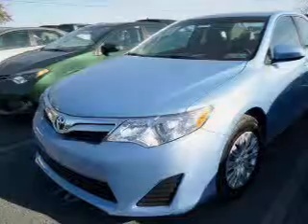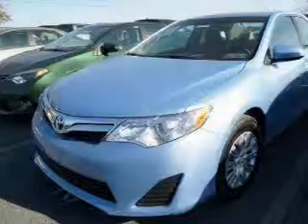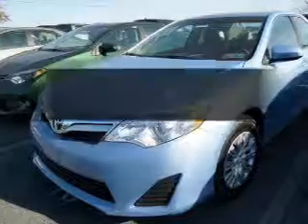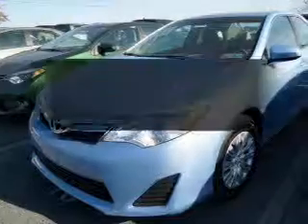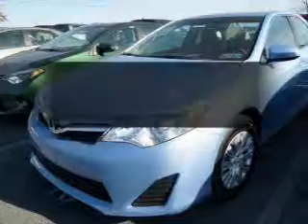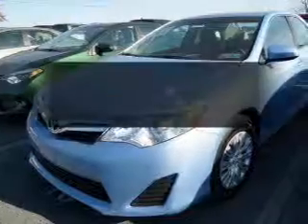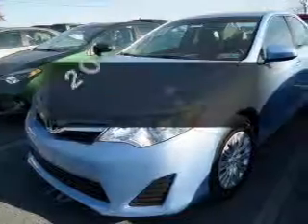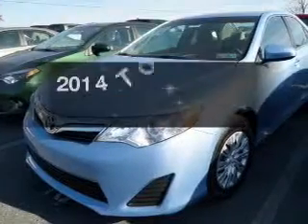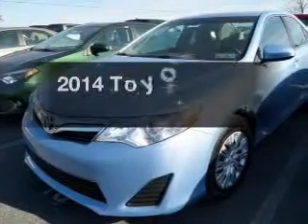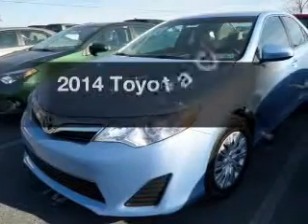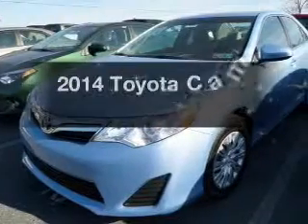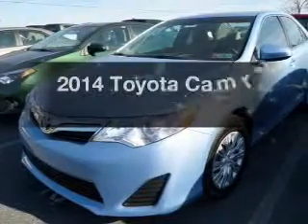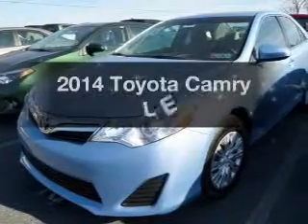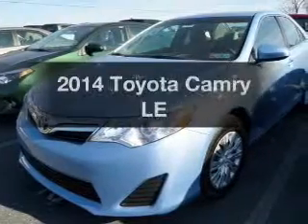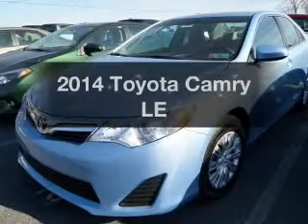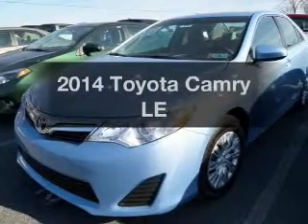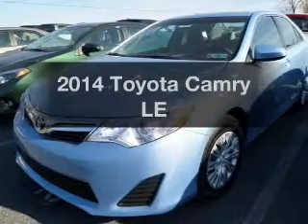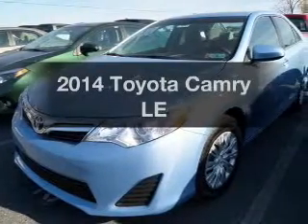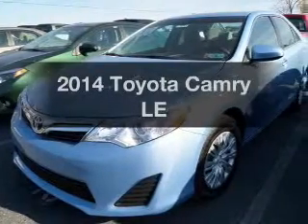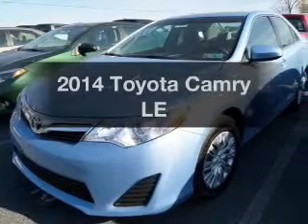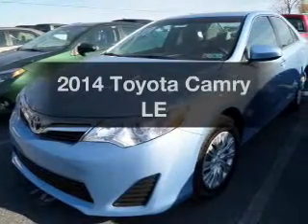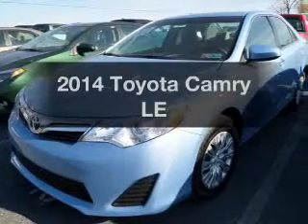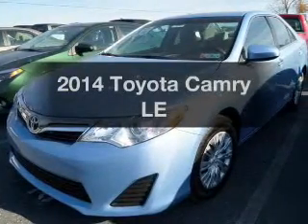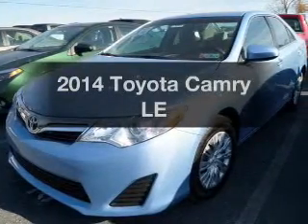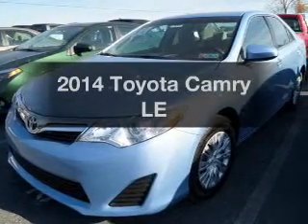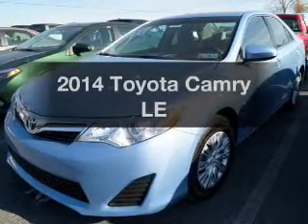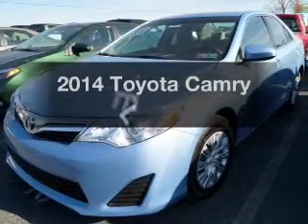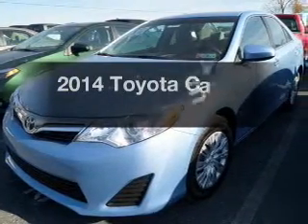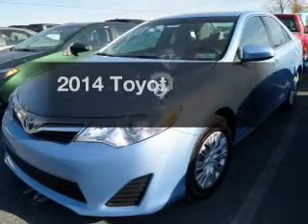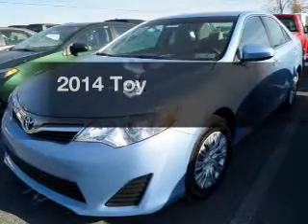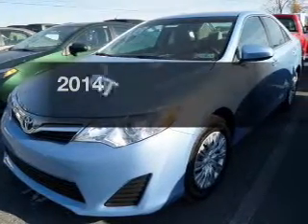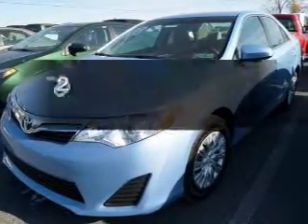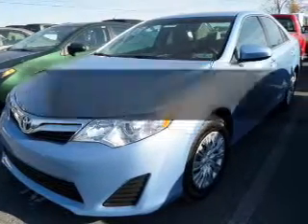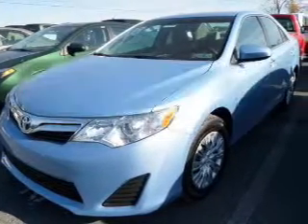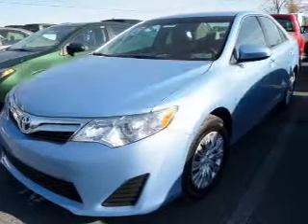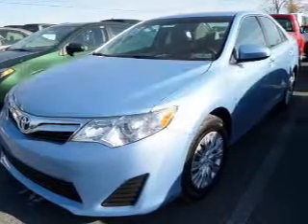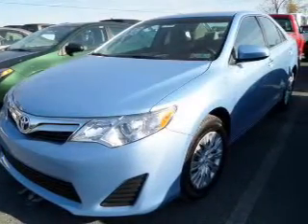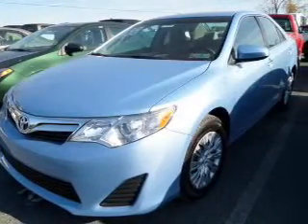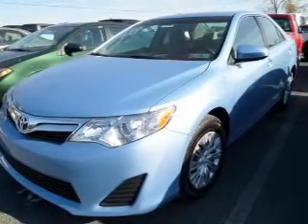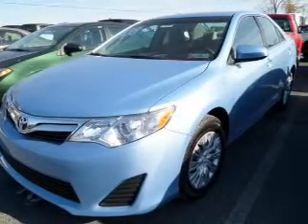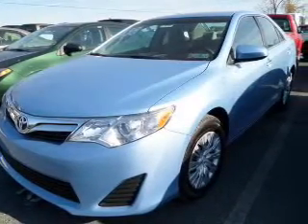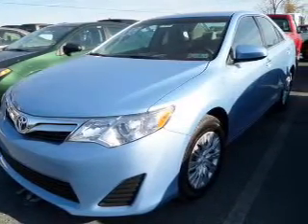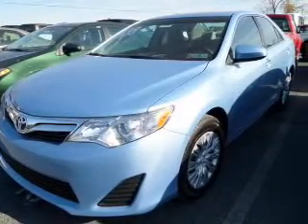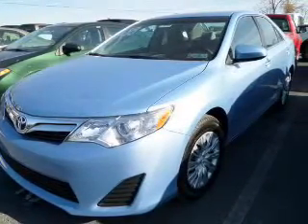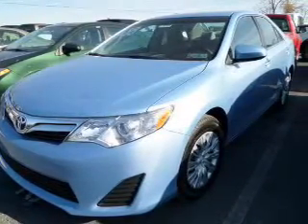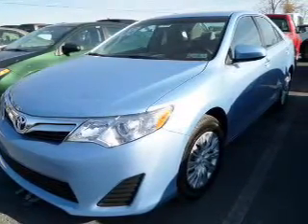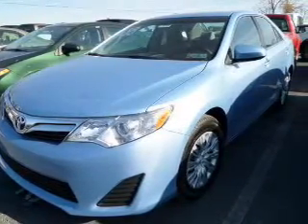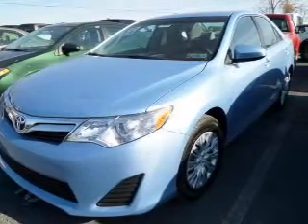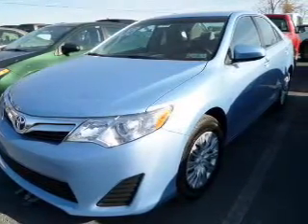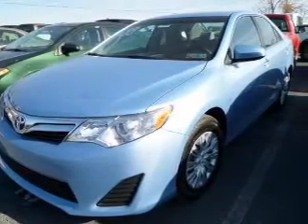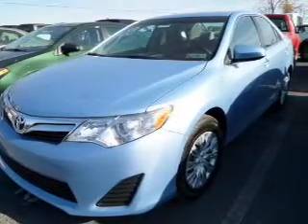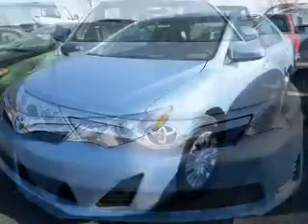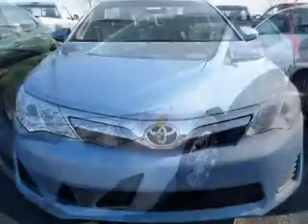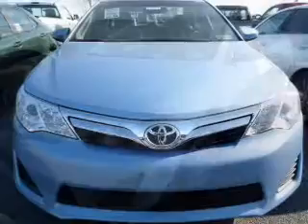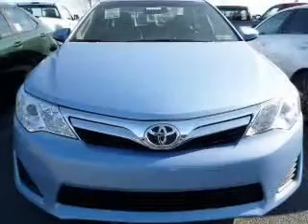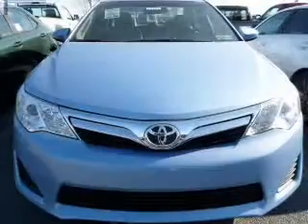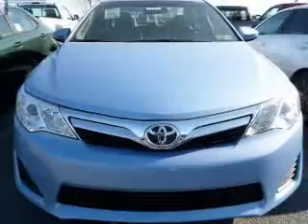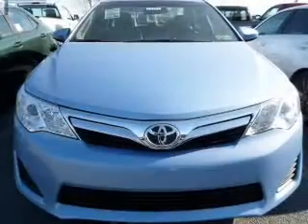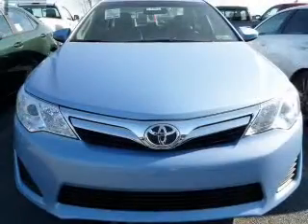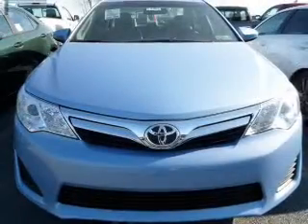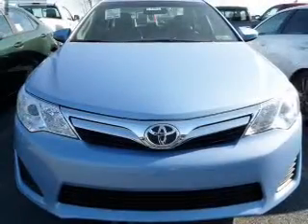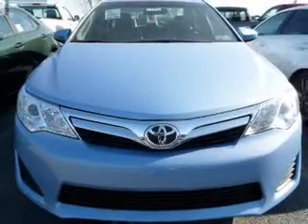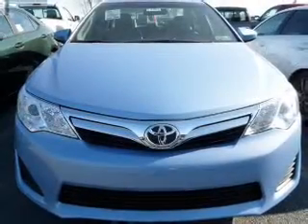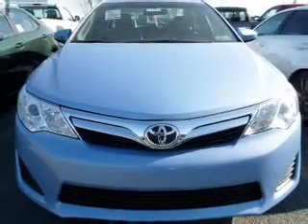Check out this 2014 Toyota Camry. Travel the roads in style and comfort in this great vehicle.